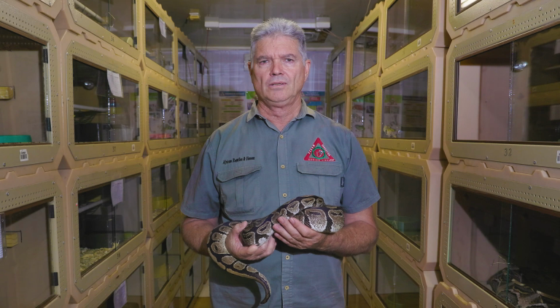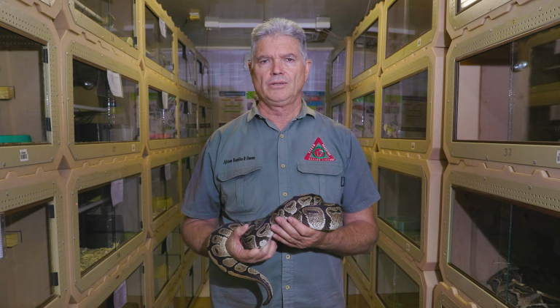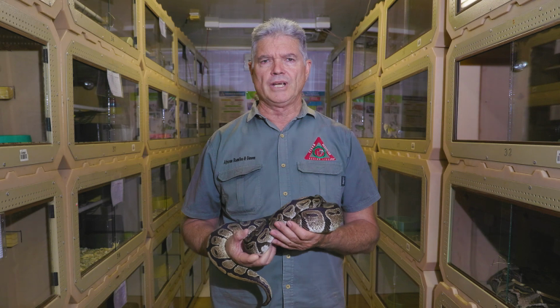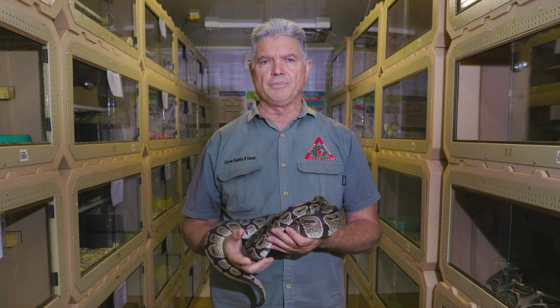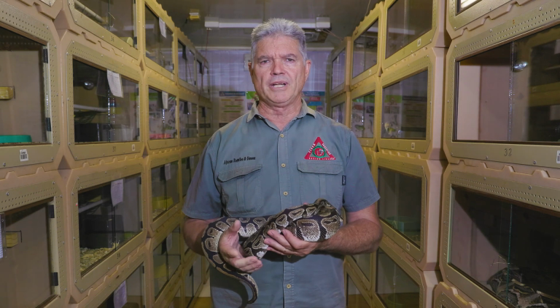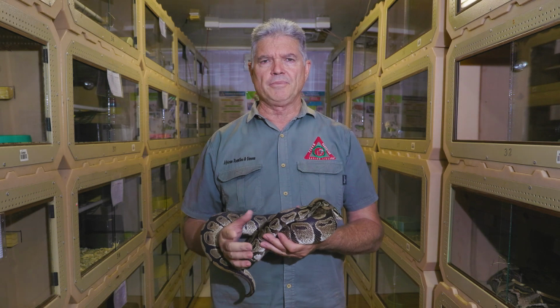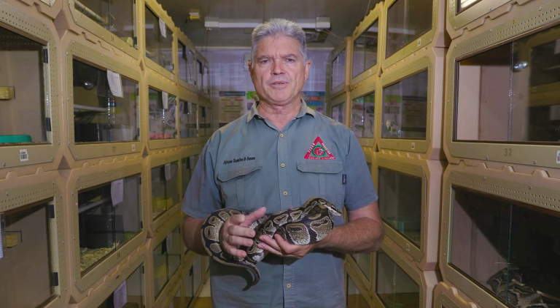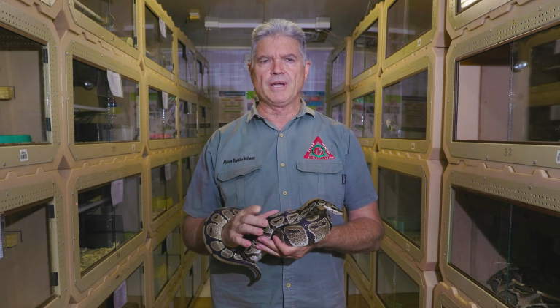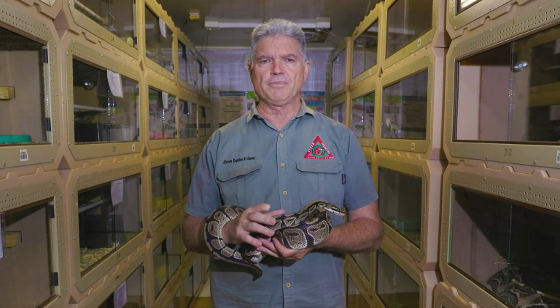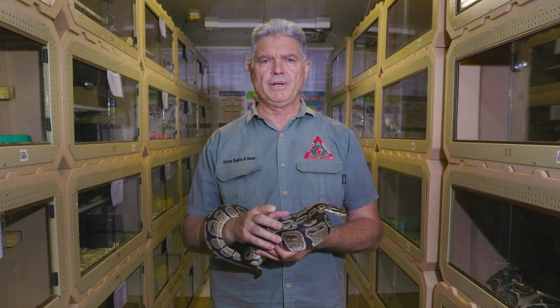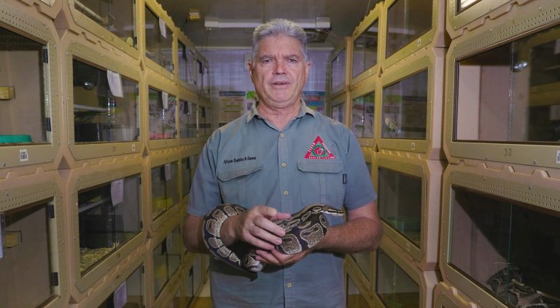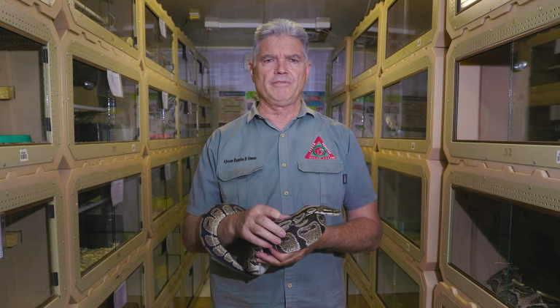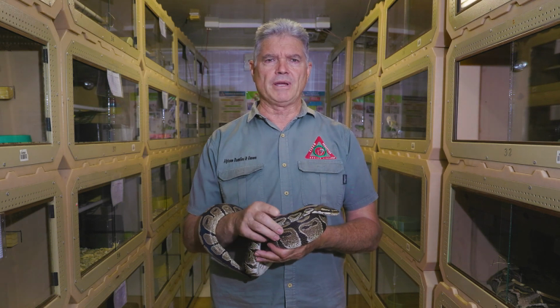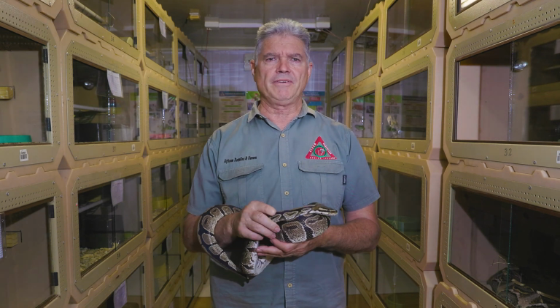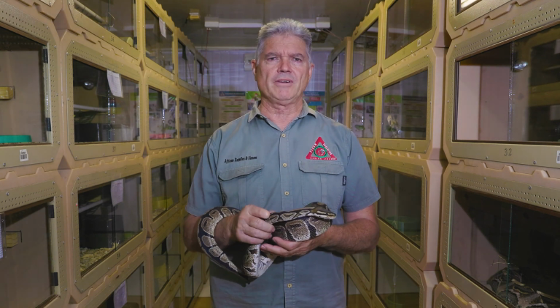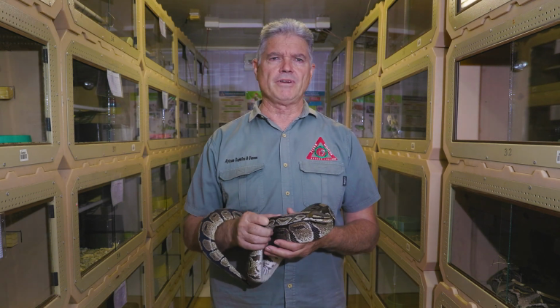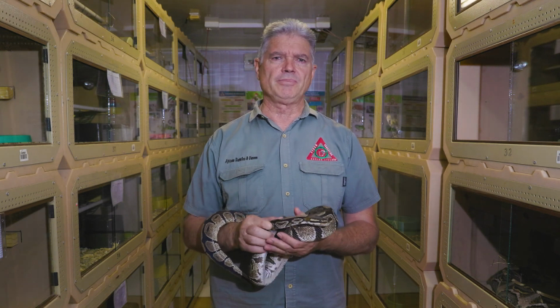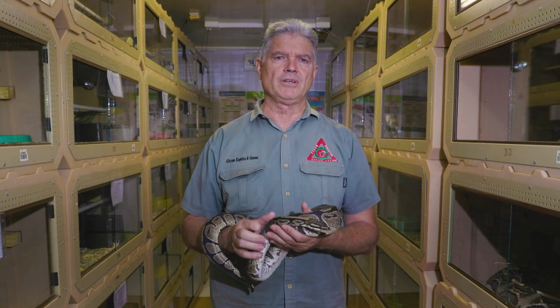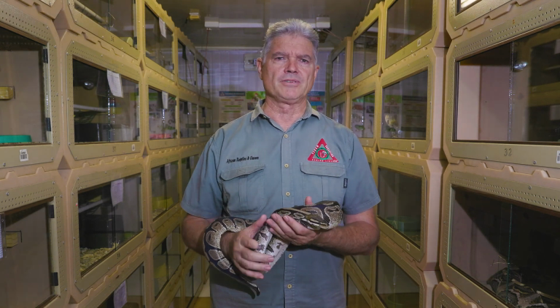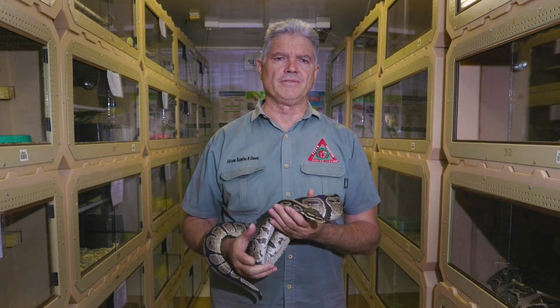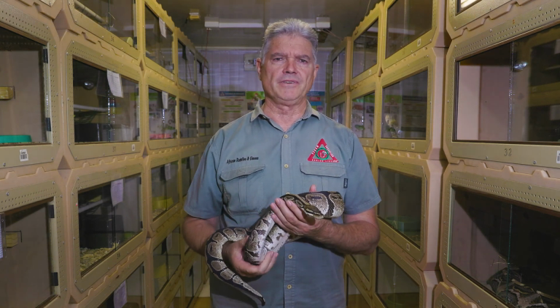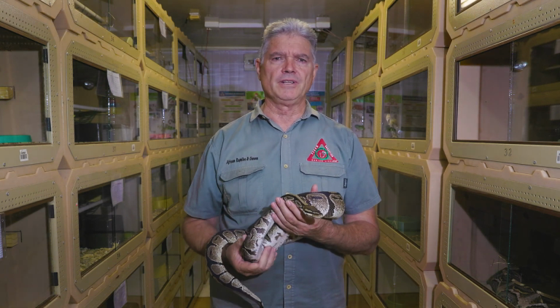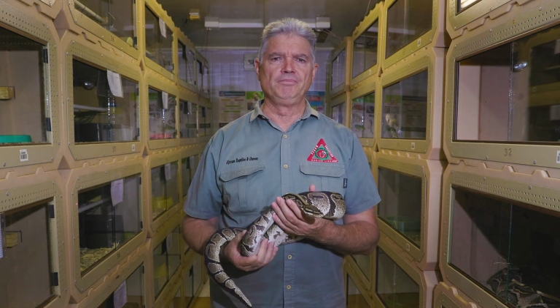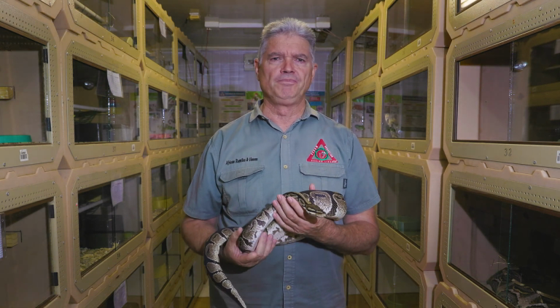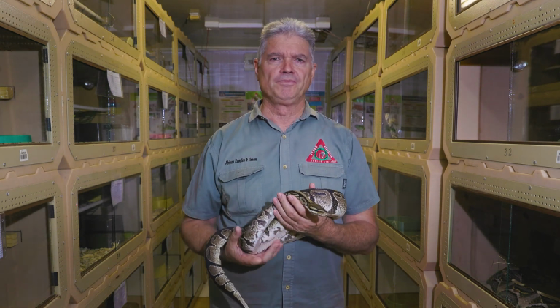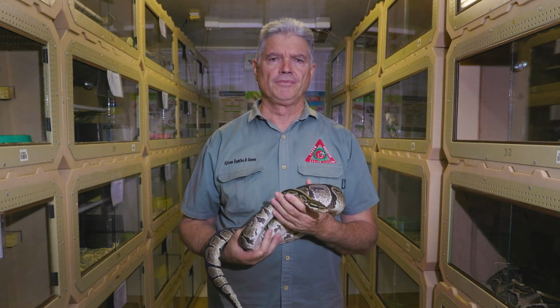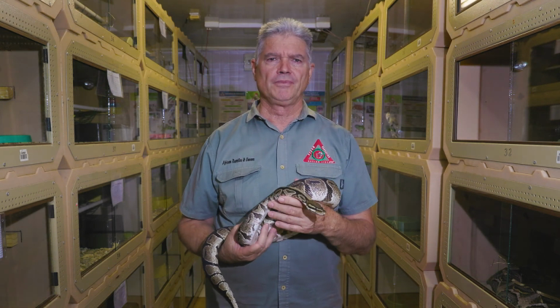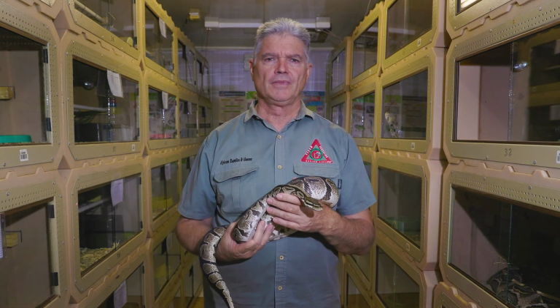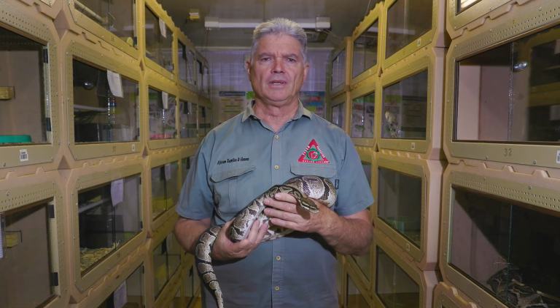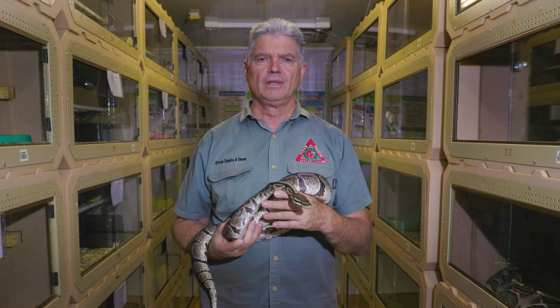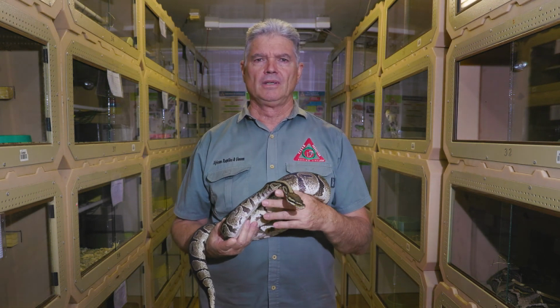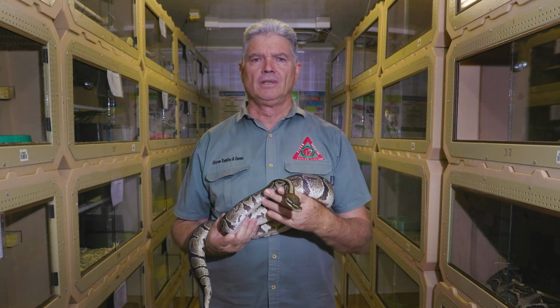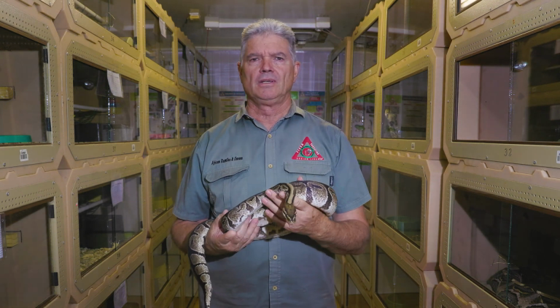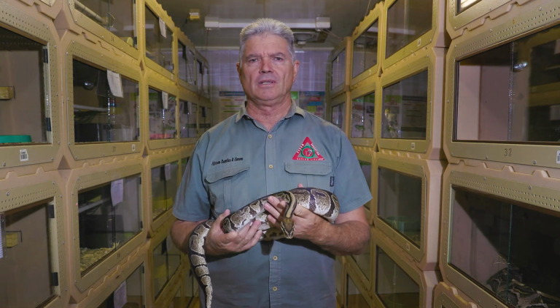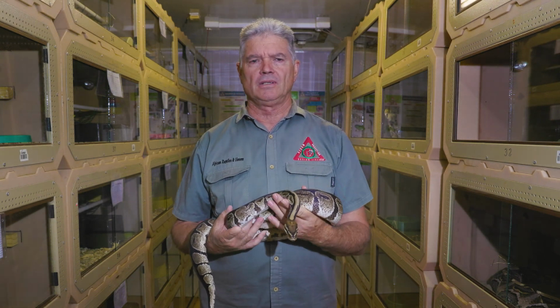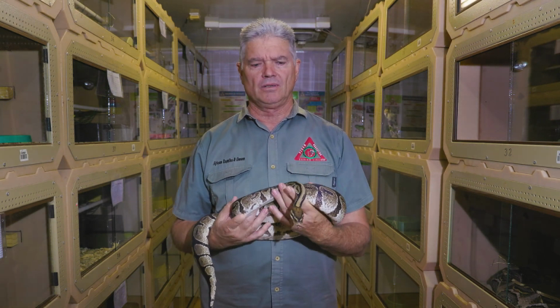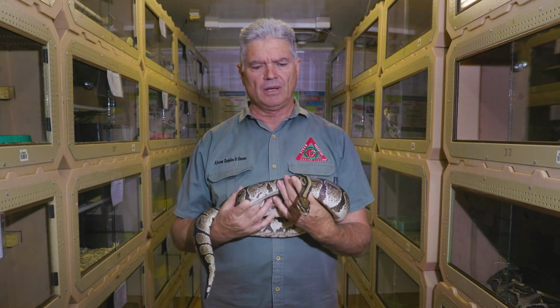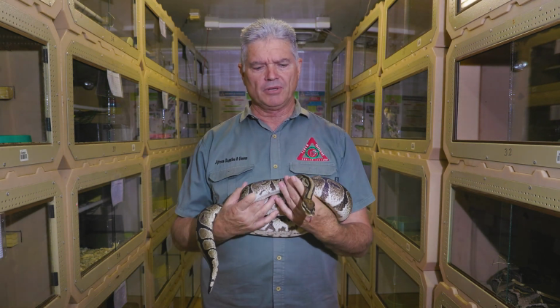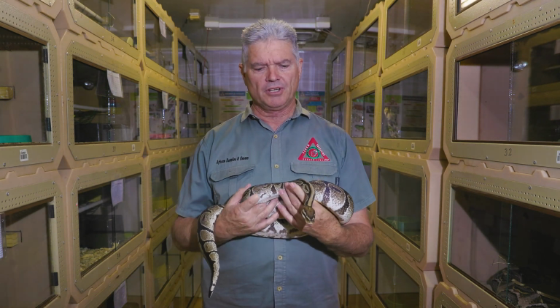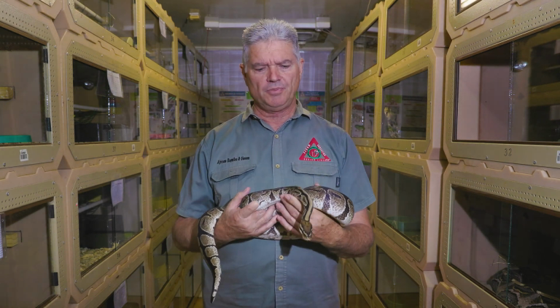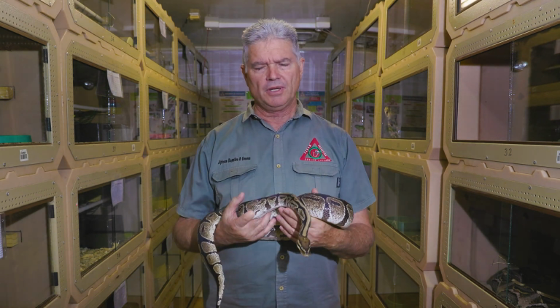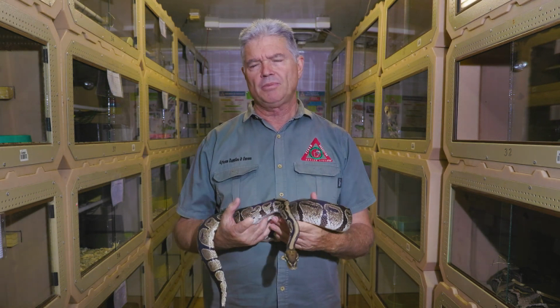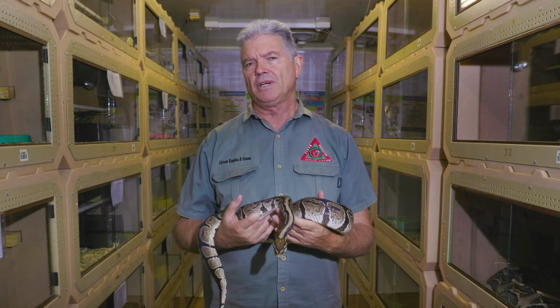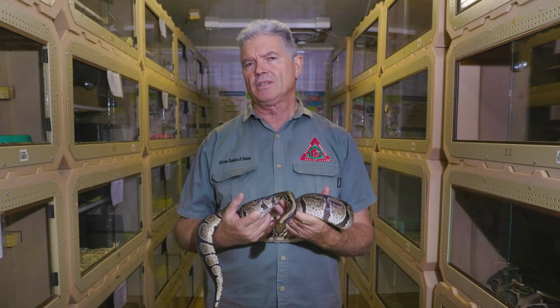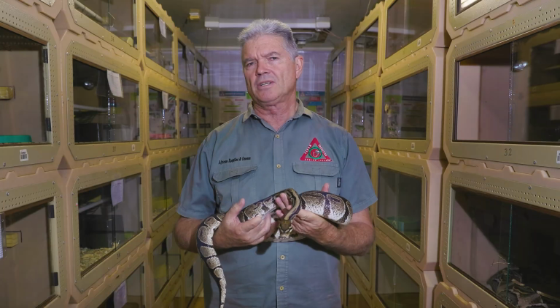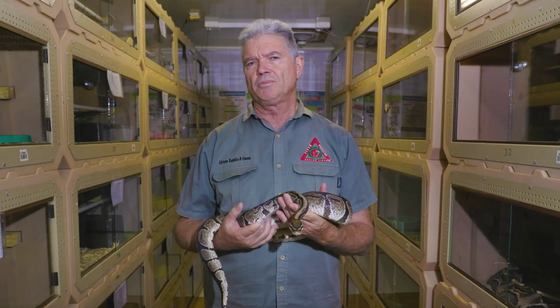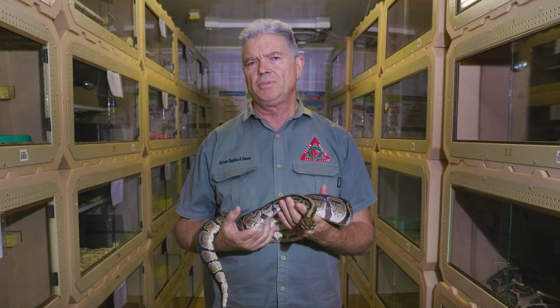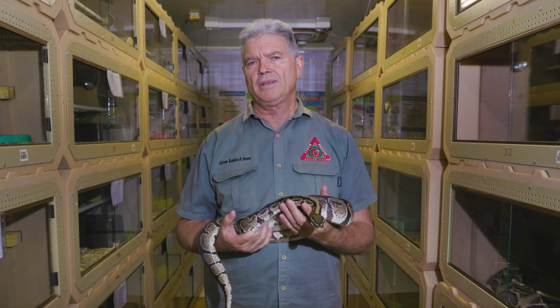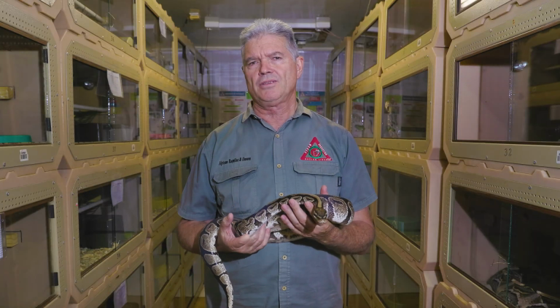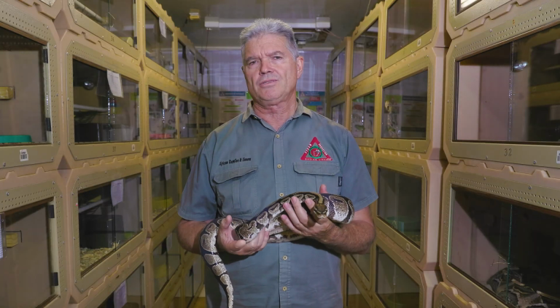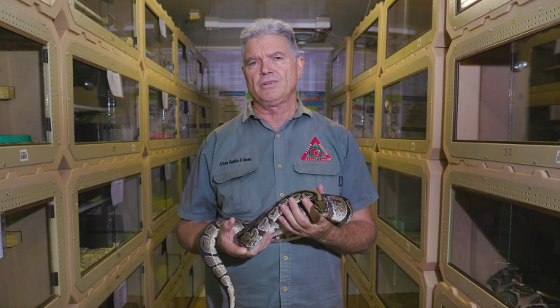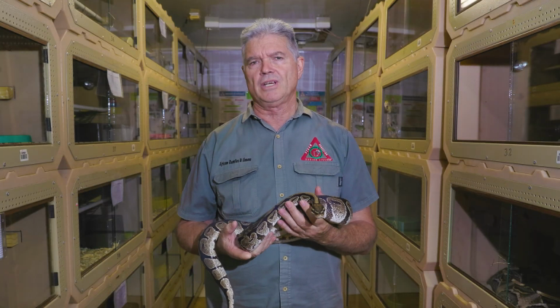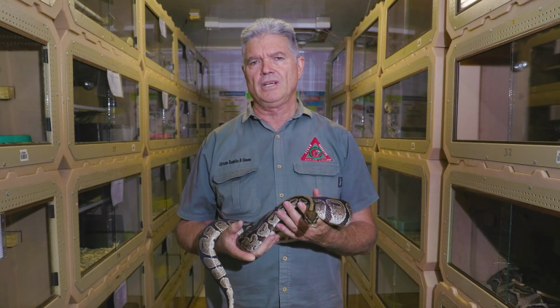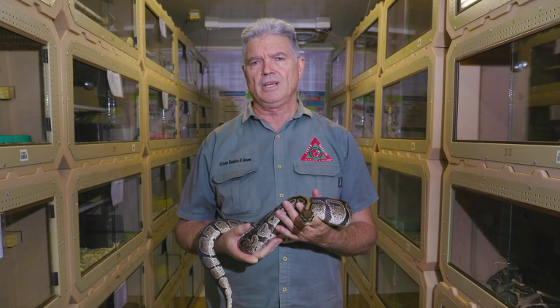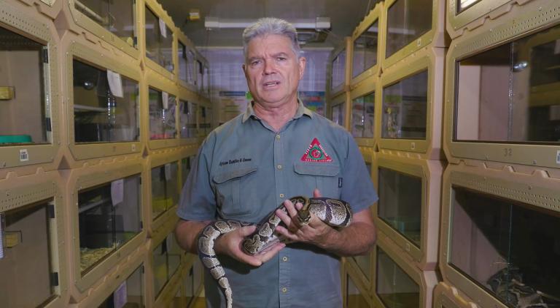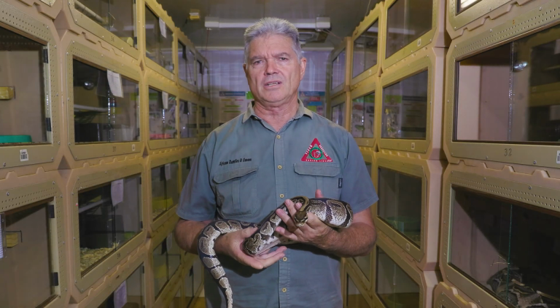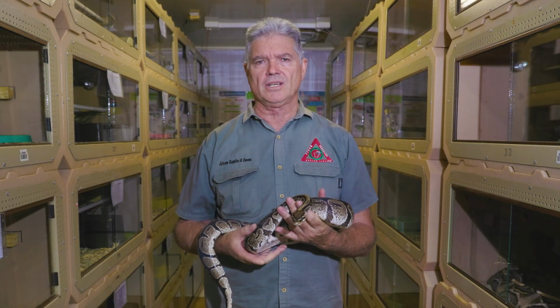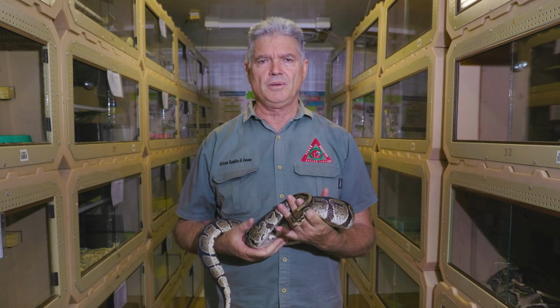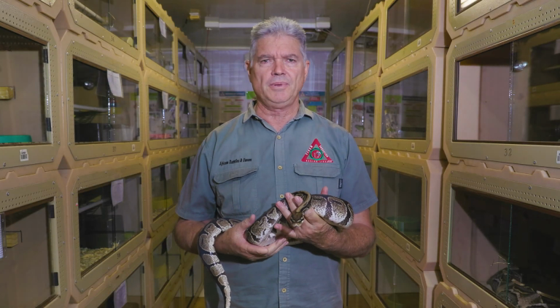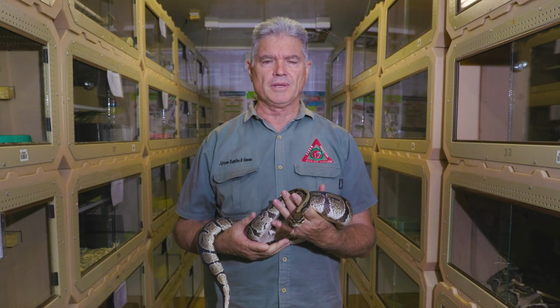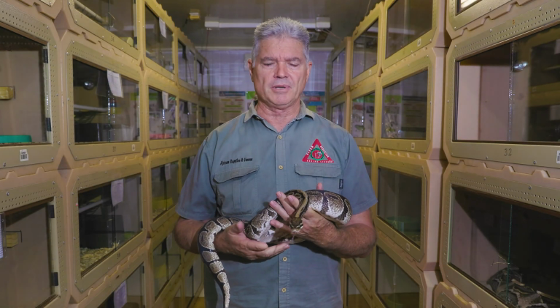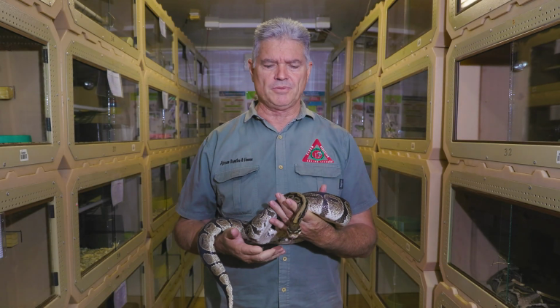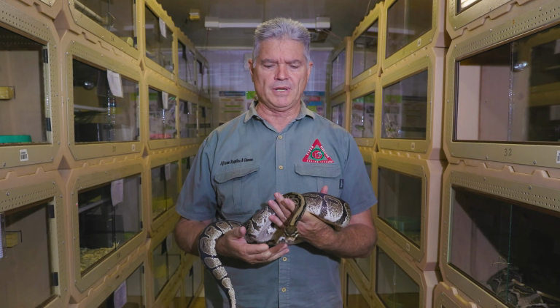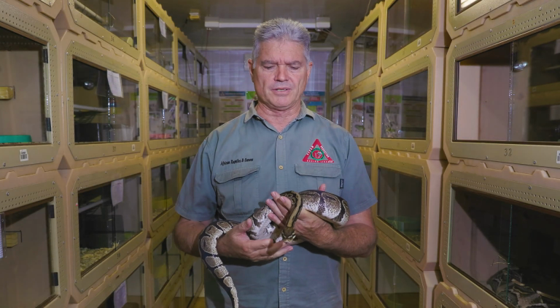Good day, my name is Mike Perry from African Reptiles and Venom. I'm going to speak about pythons today and keeping them as pets.